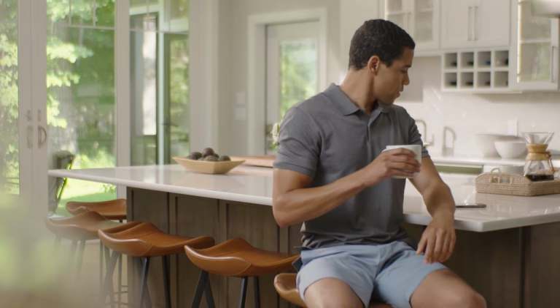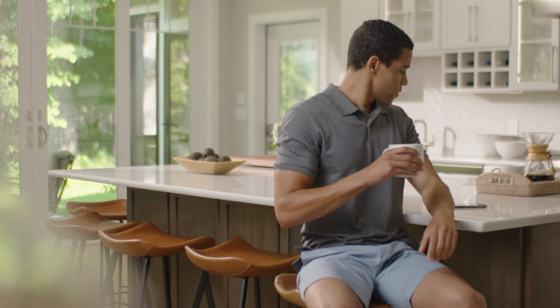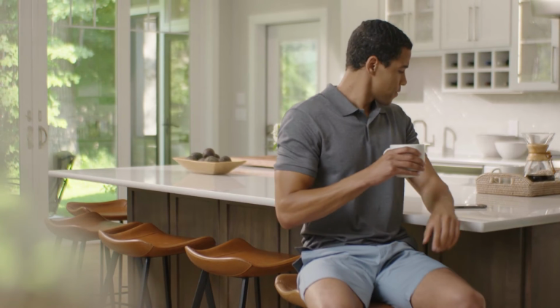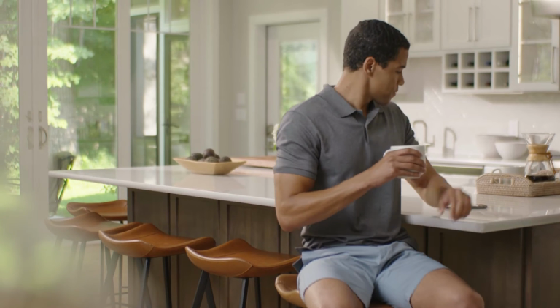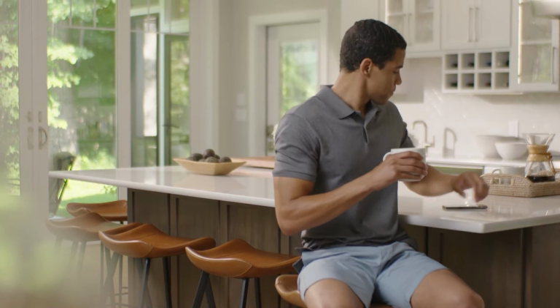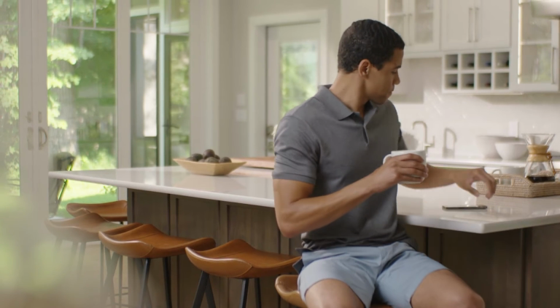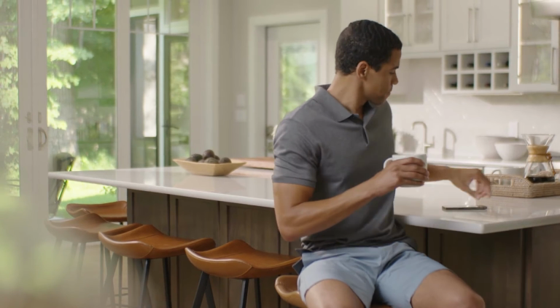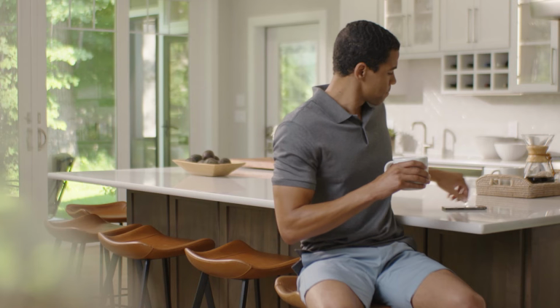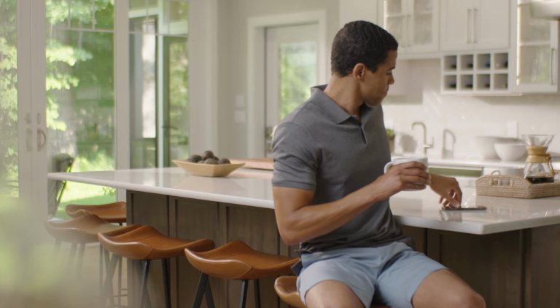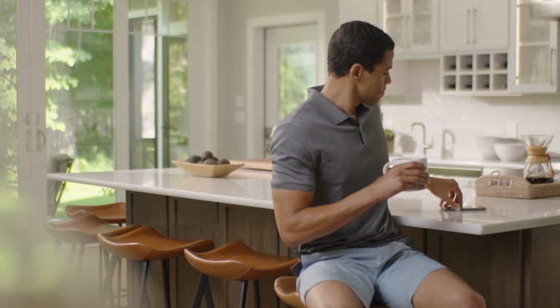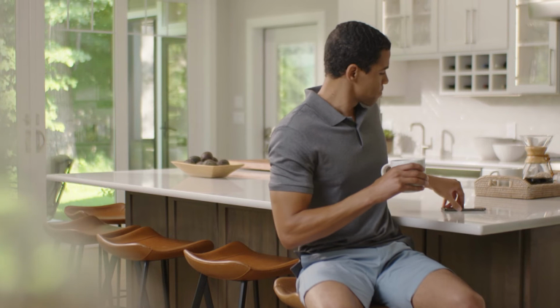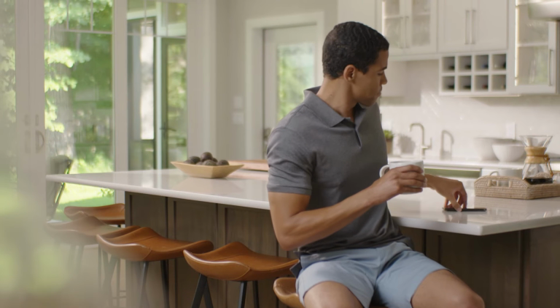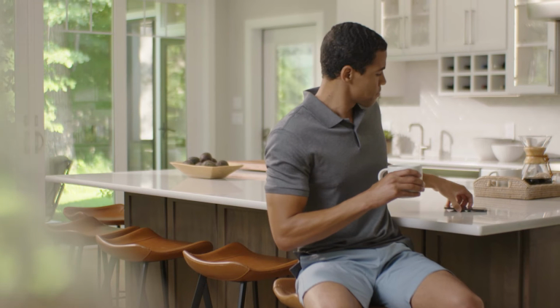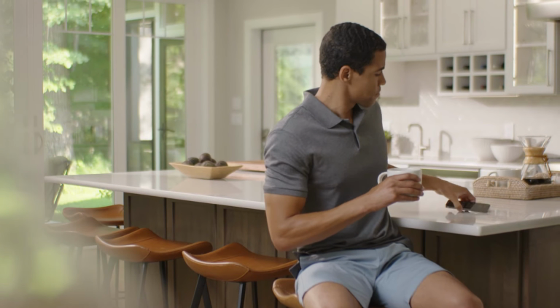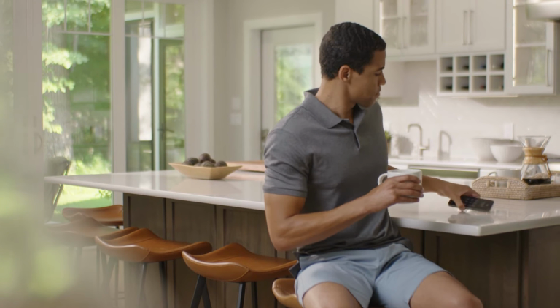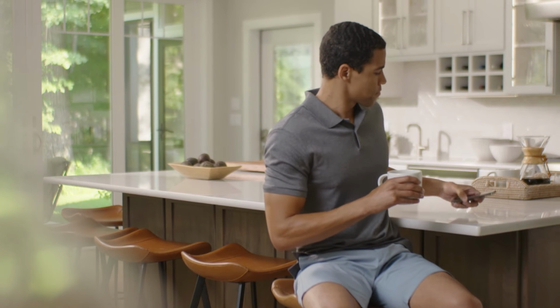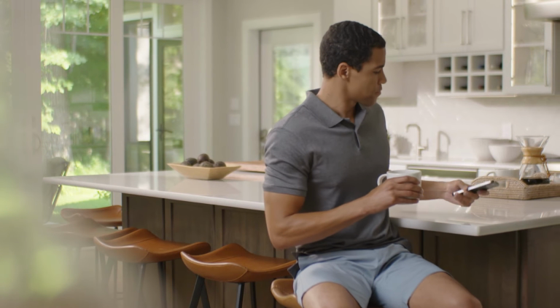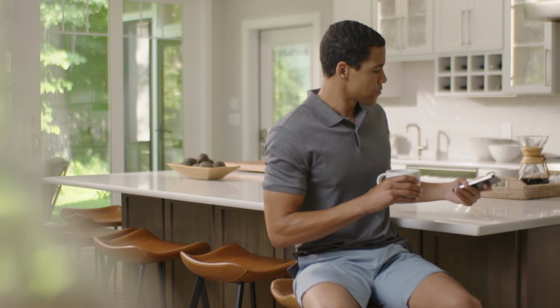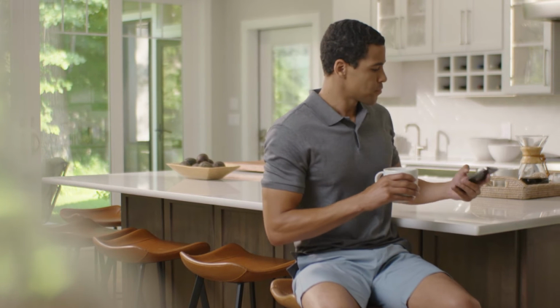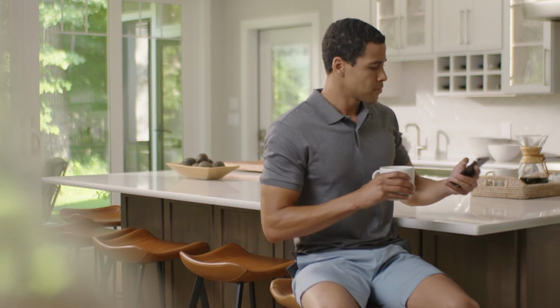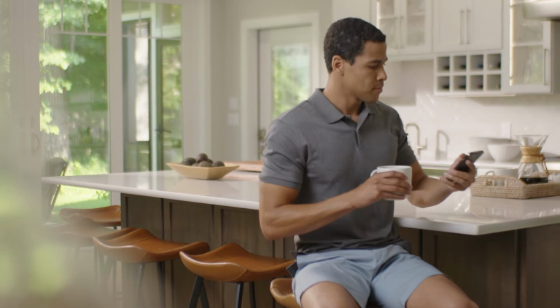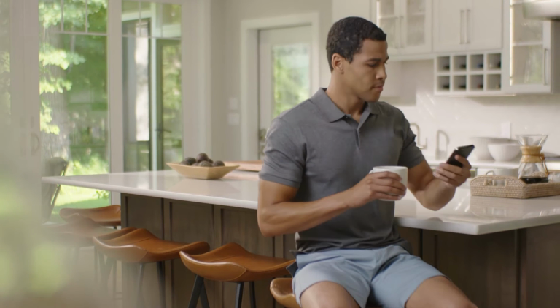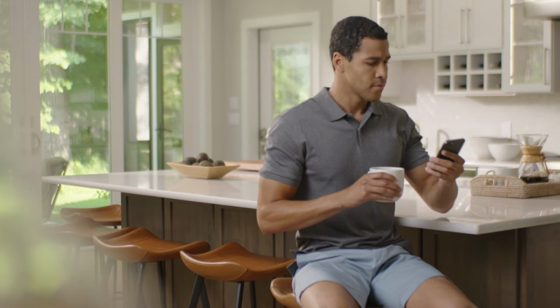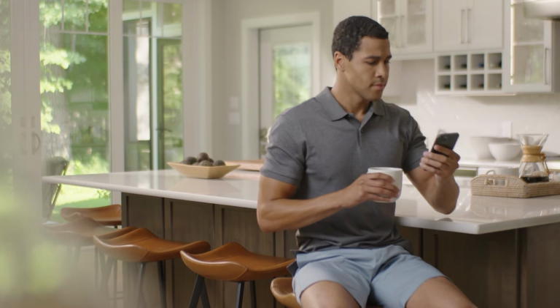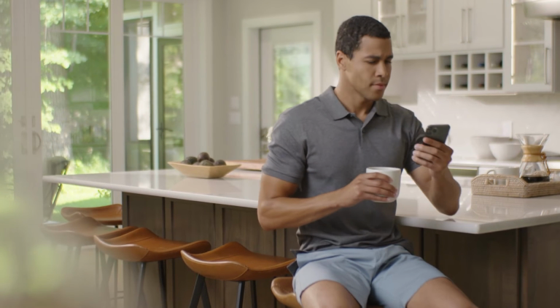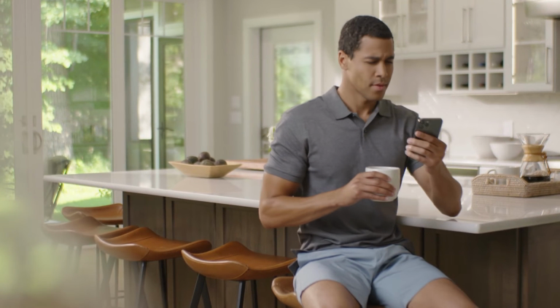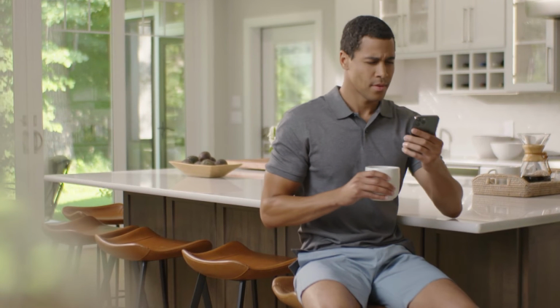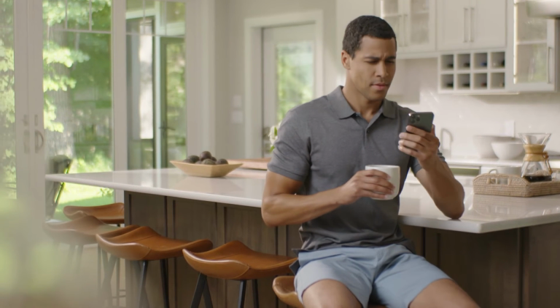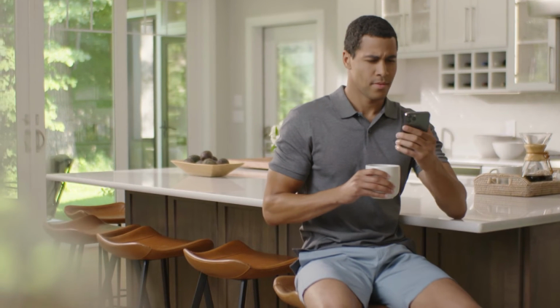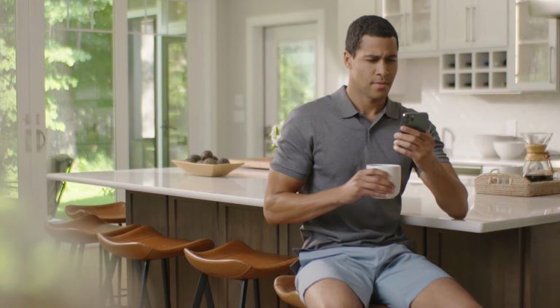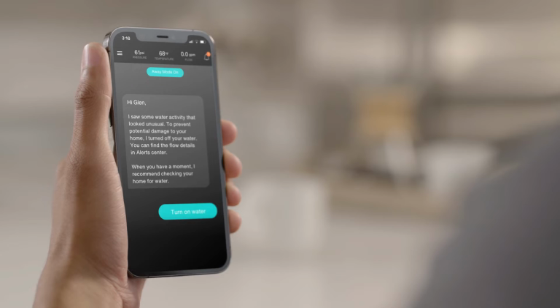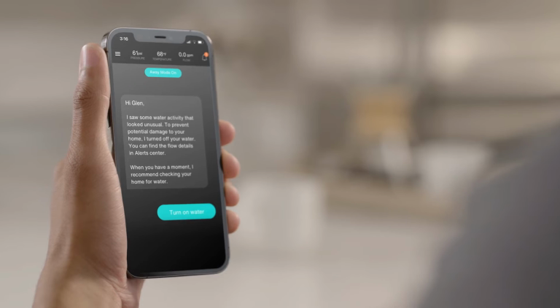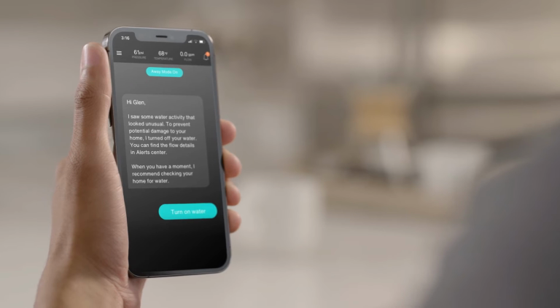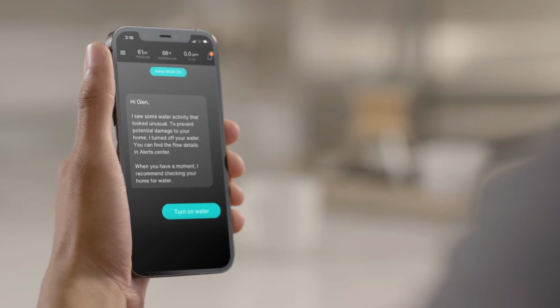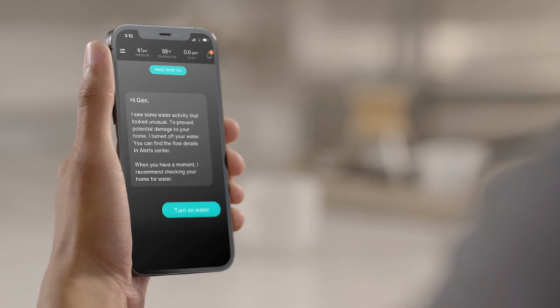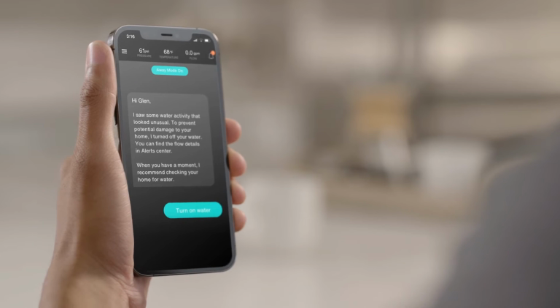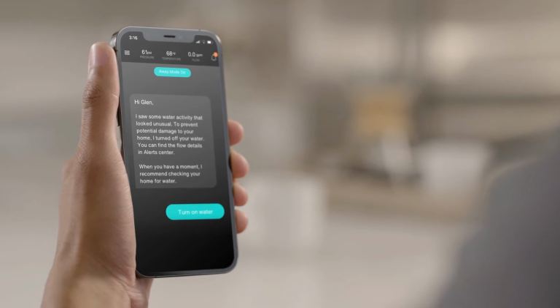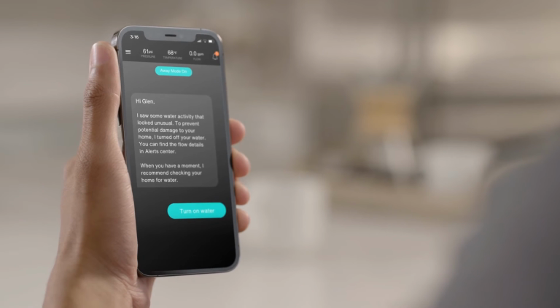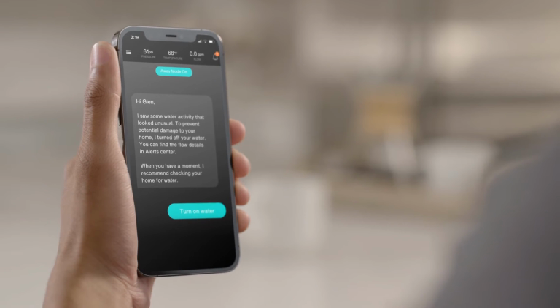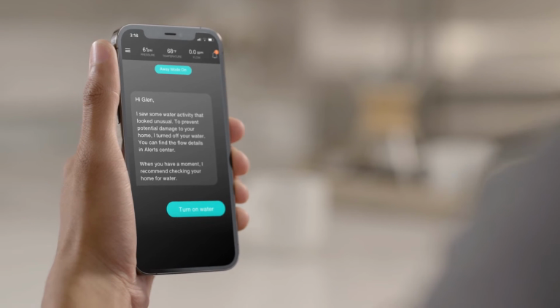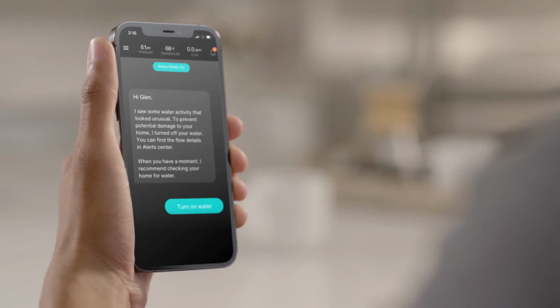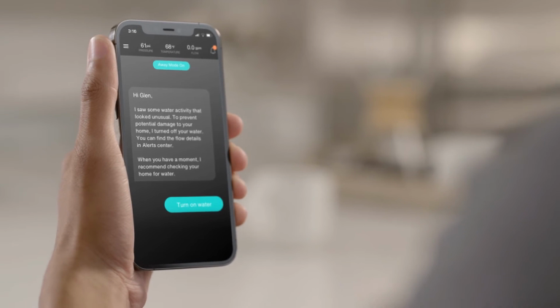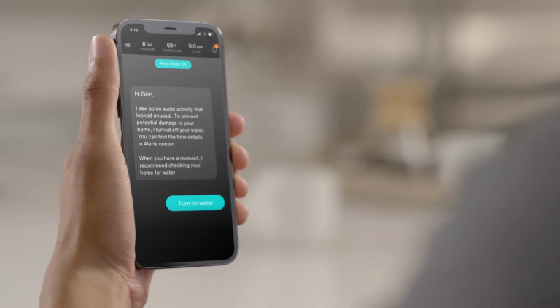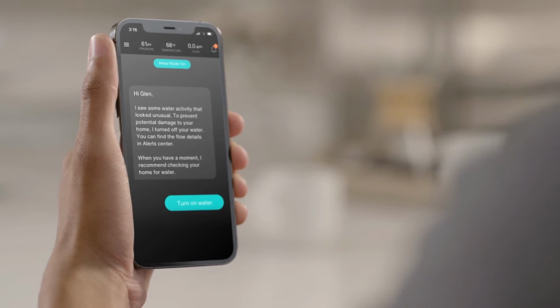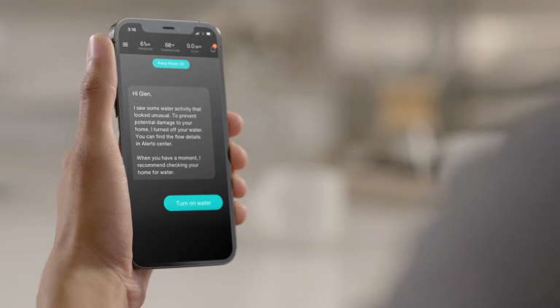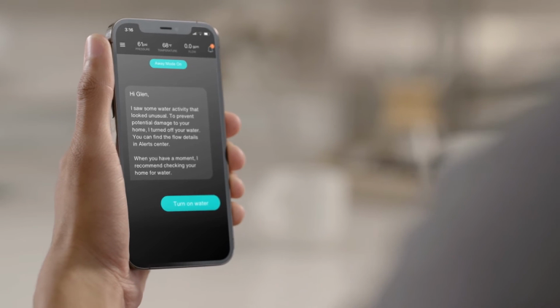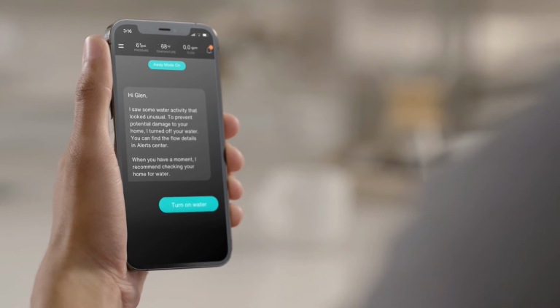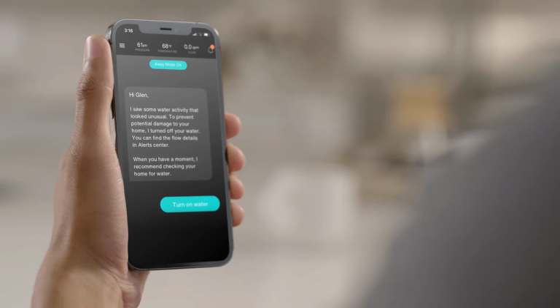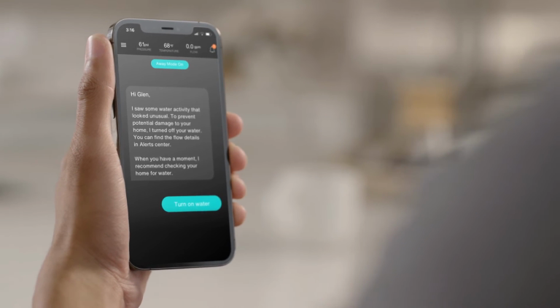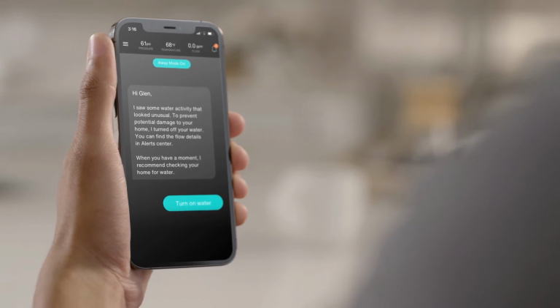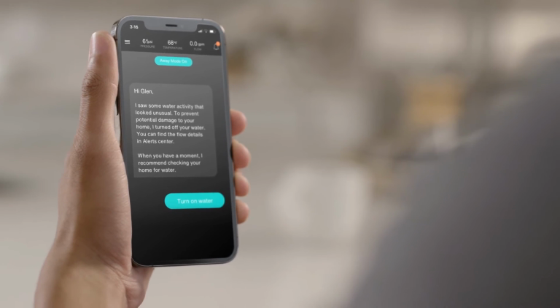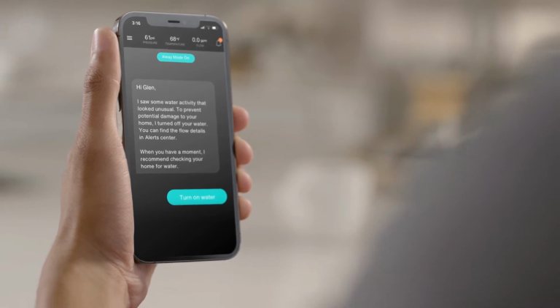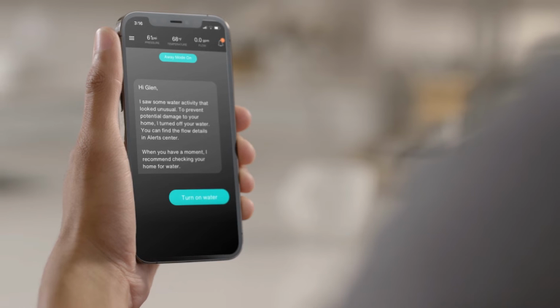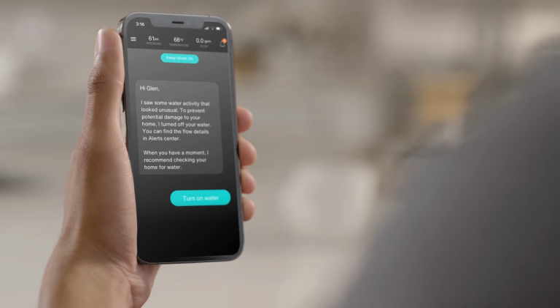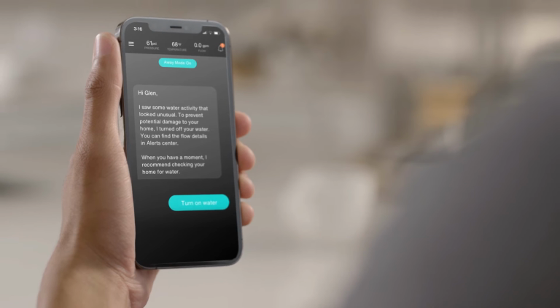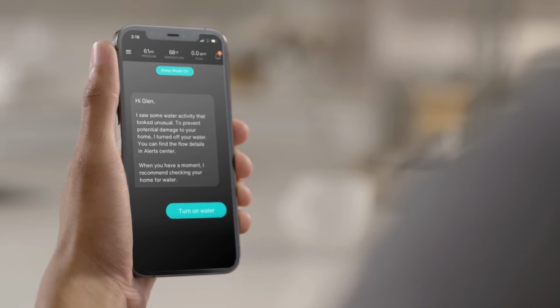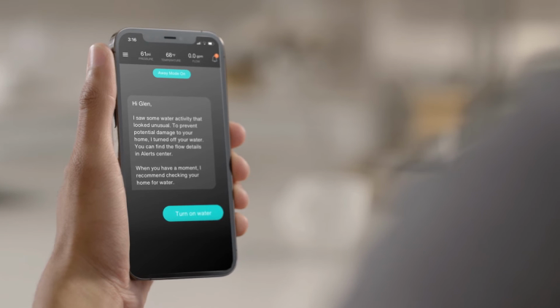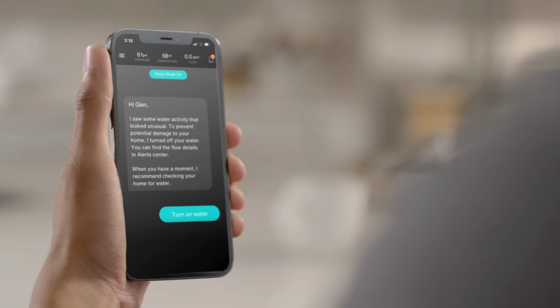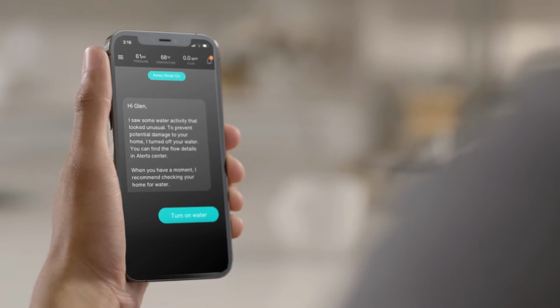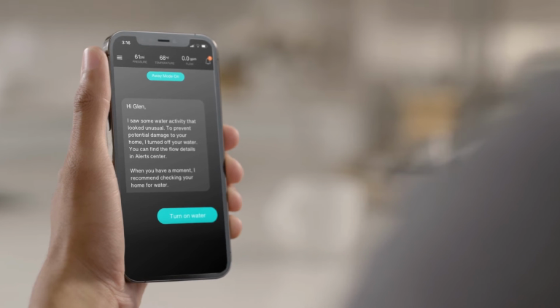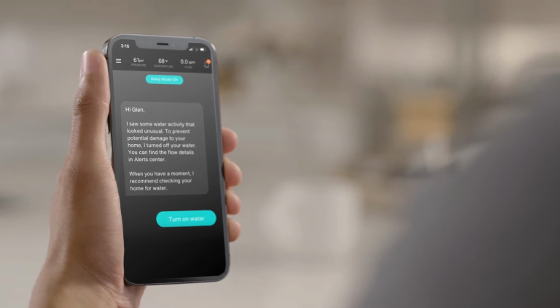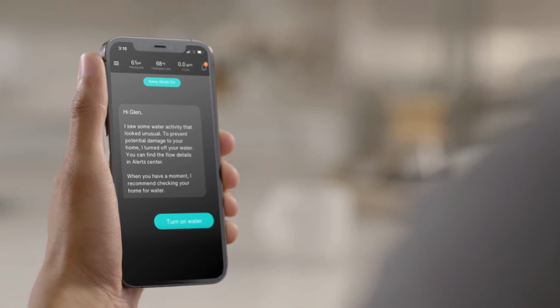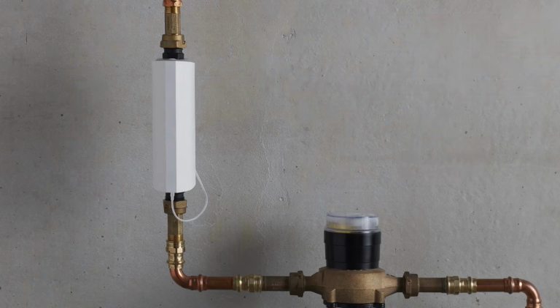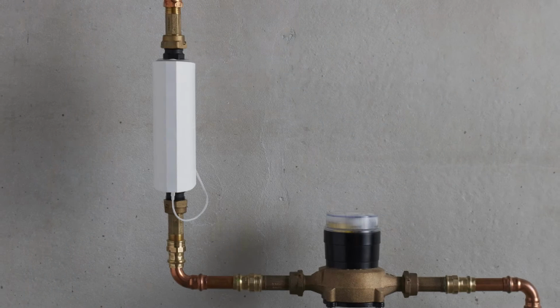If a pressure pattern is off anywhere in the home, H2Ys will immediately alert you through the Kohler Connect app on your smart device.